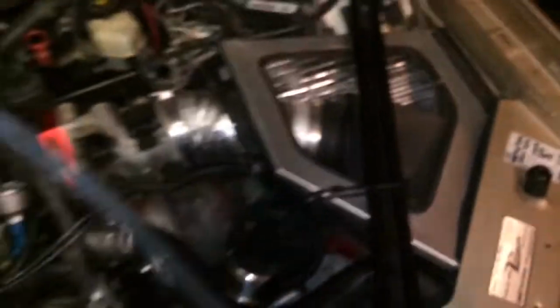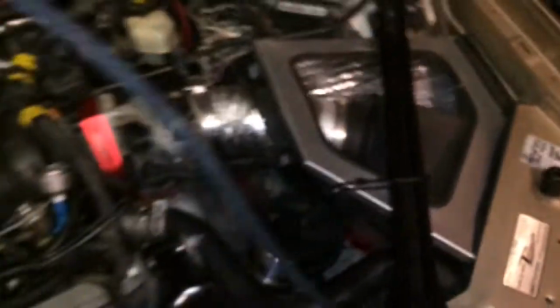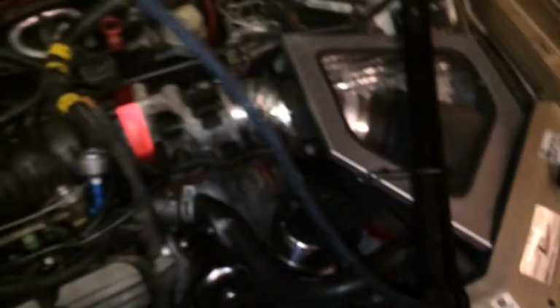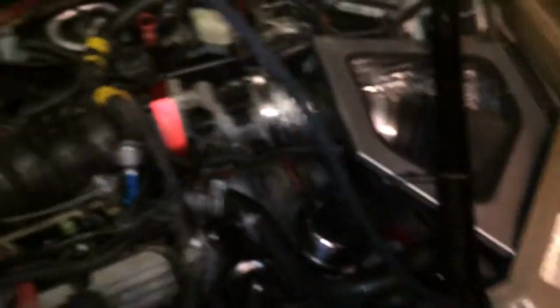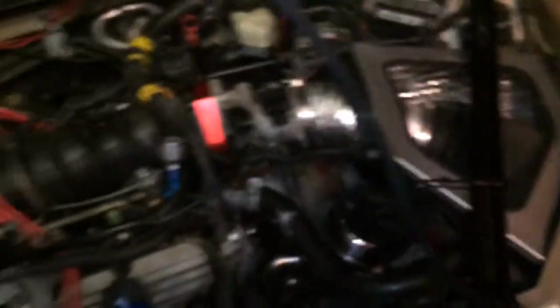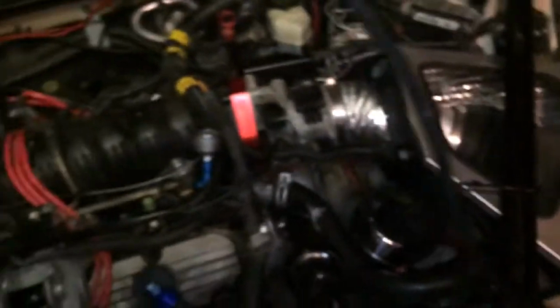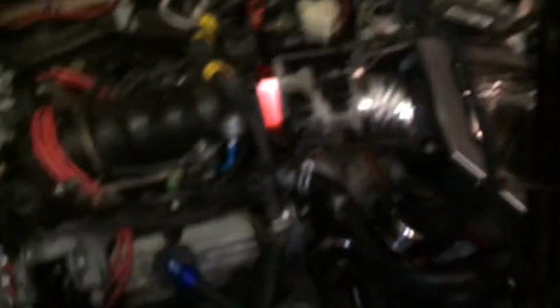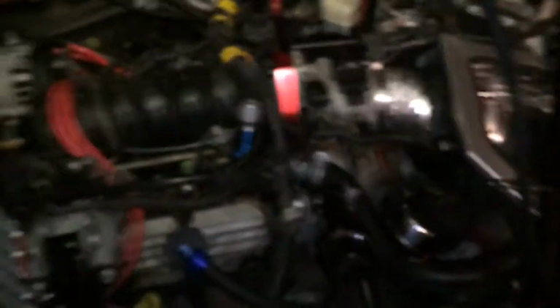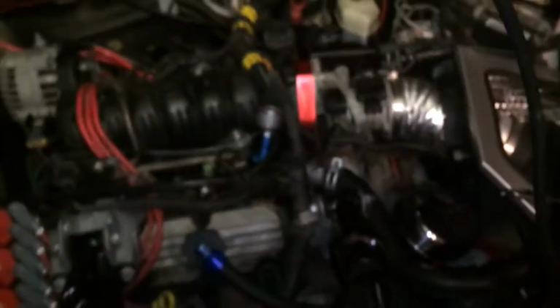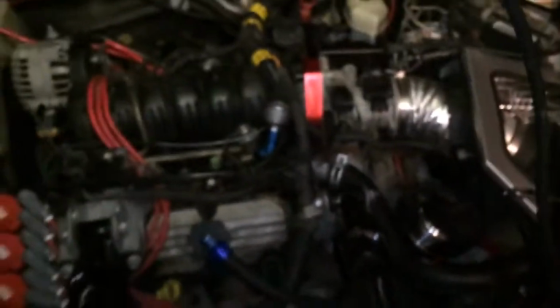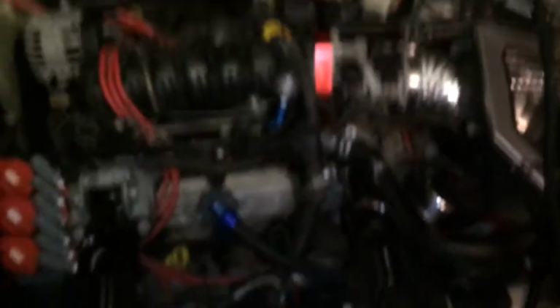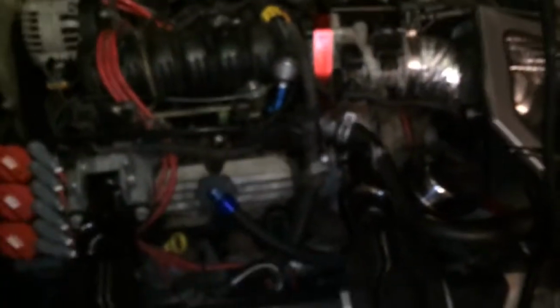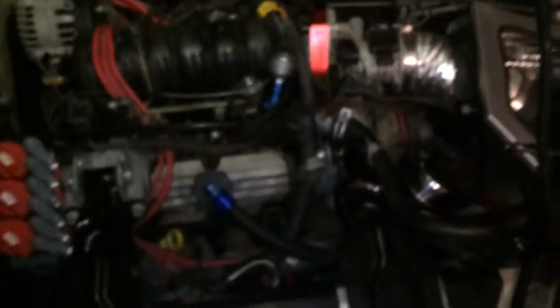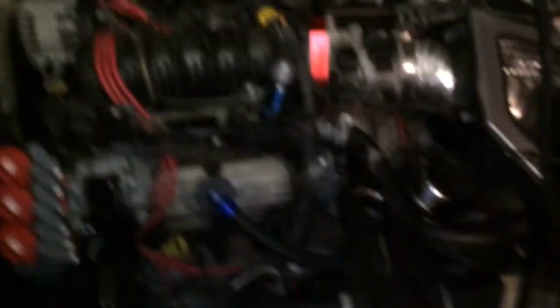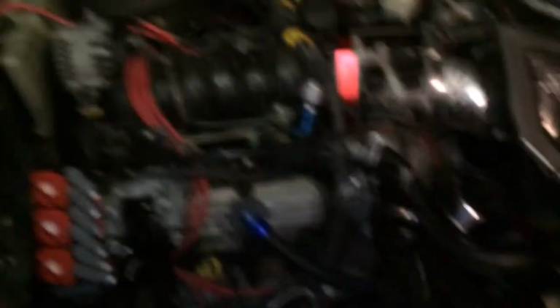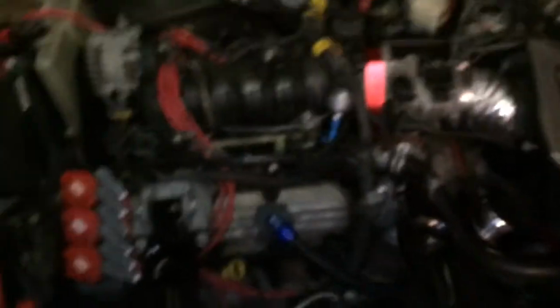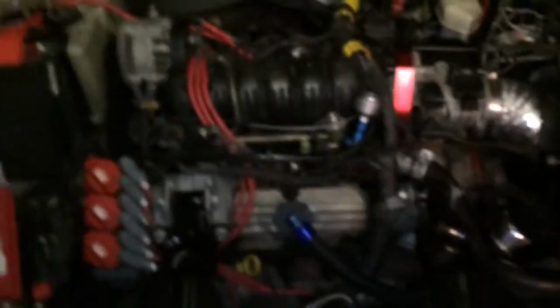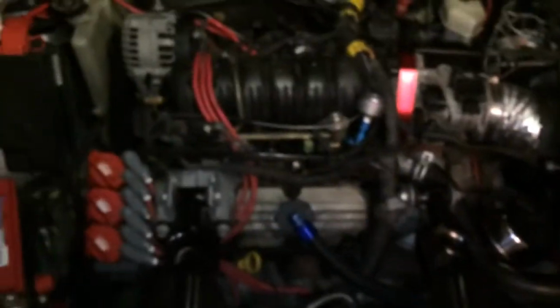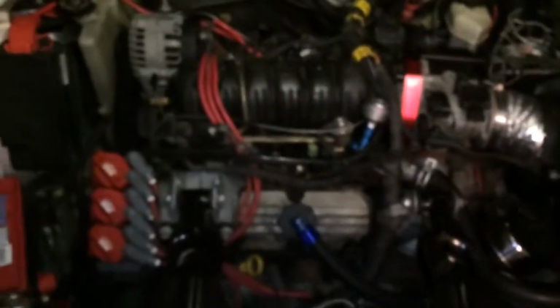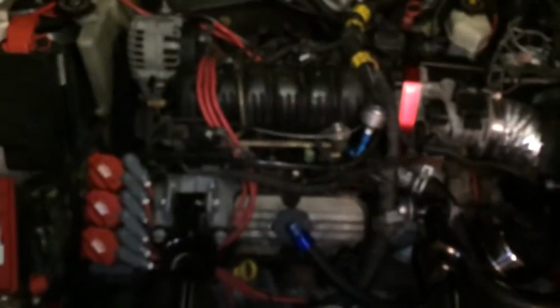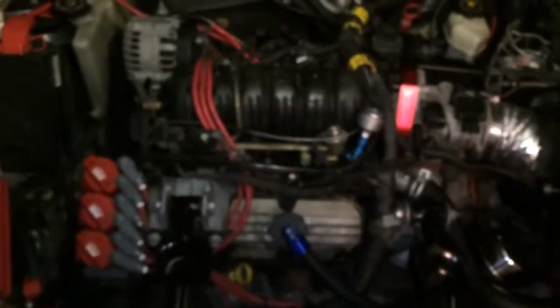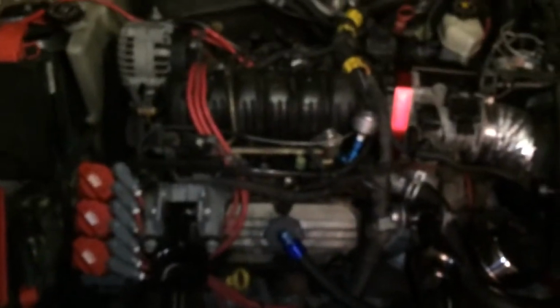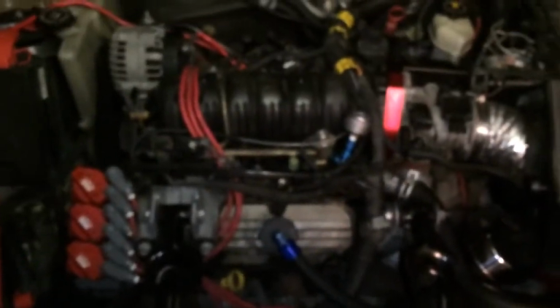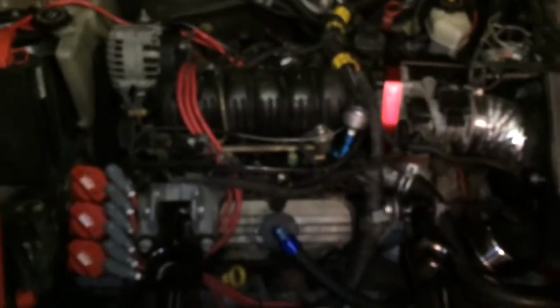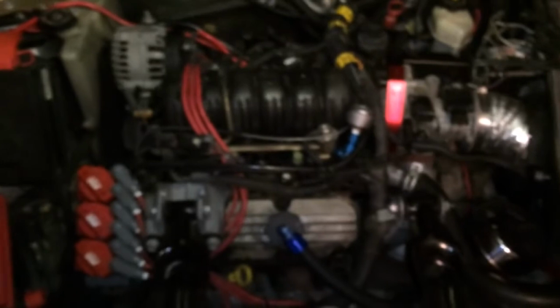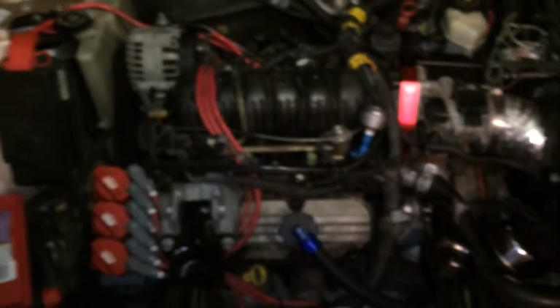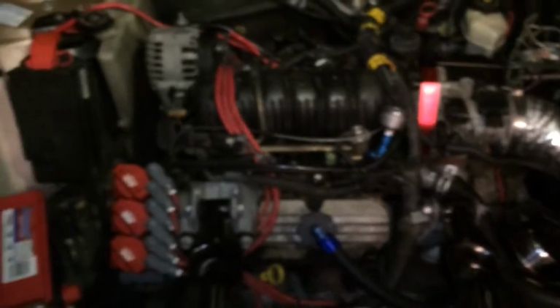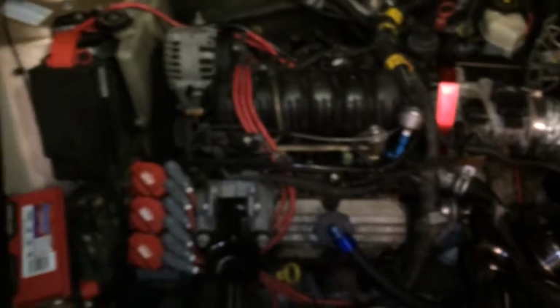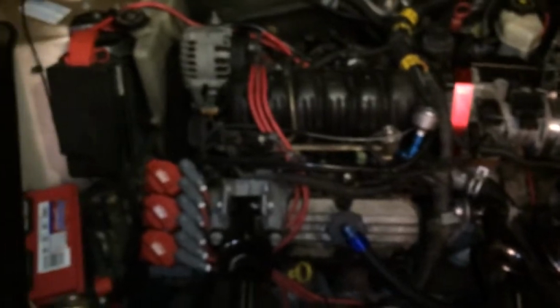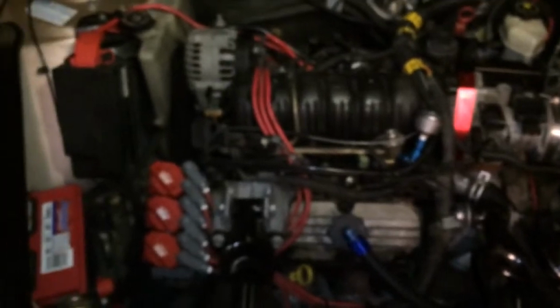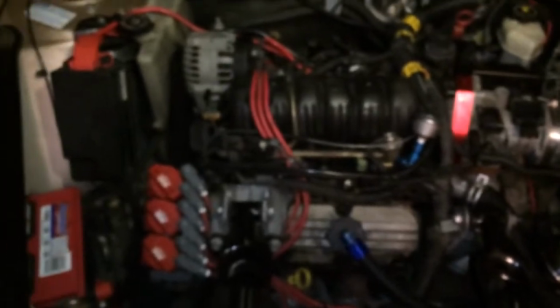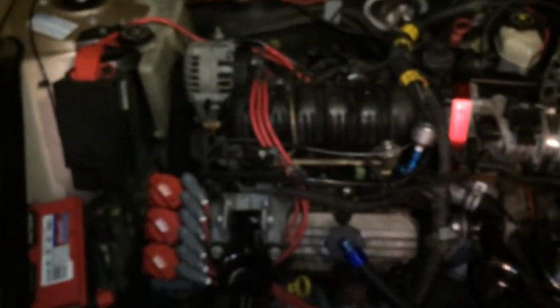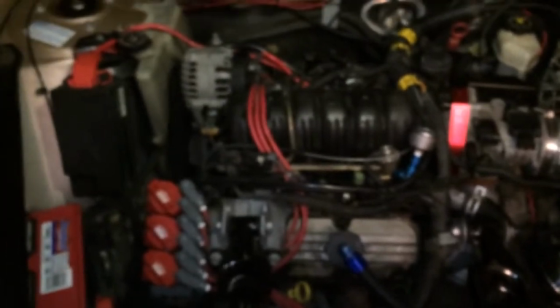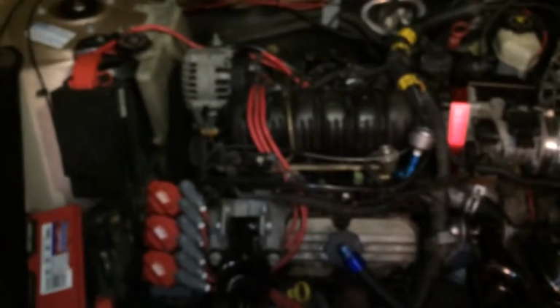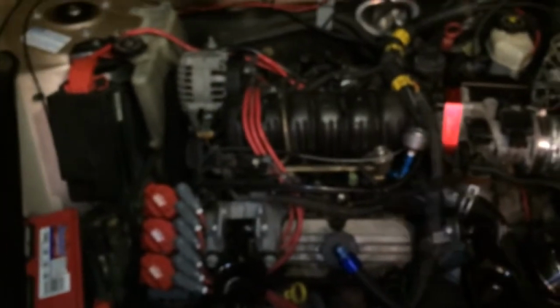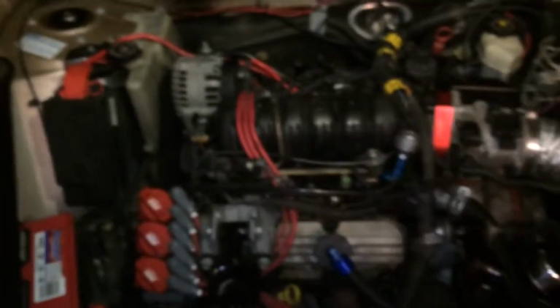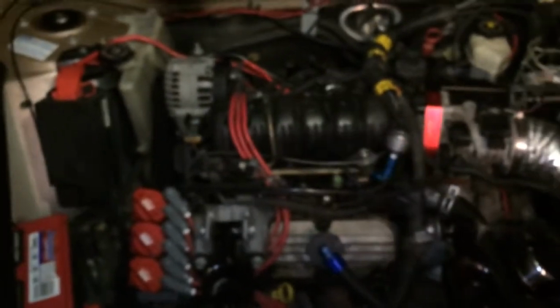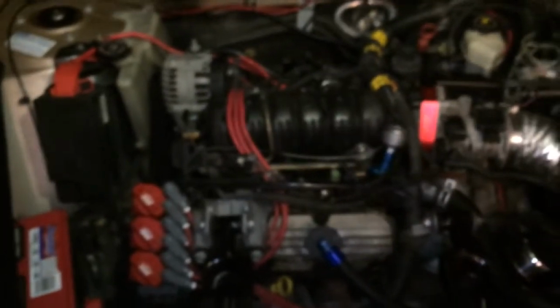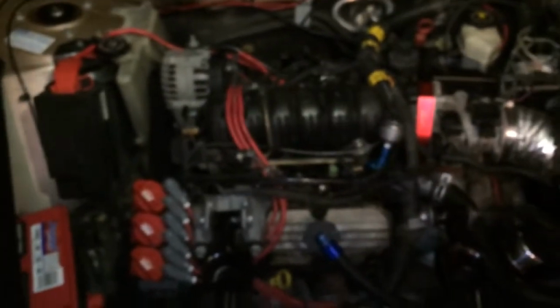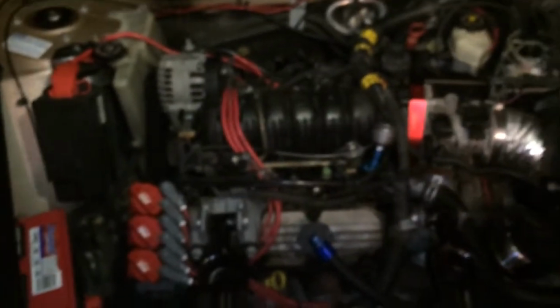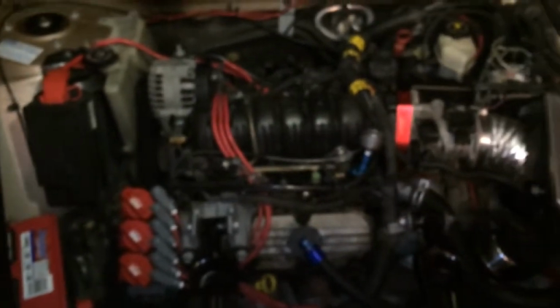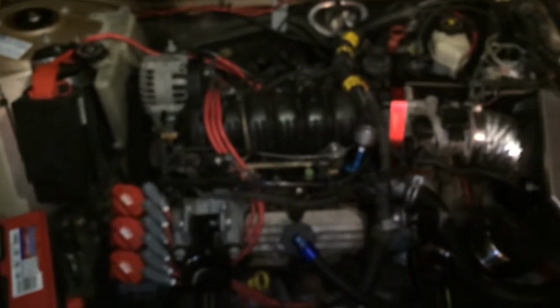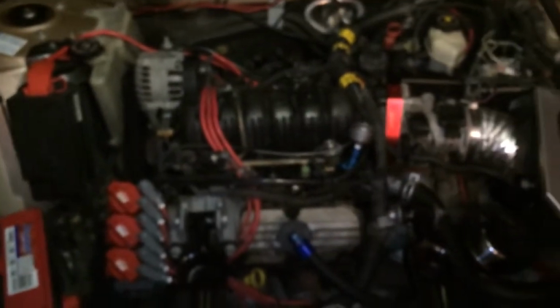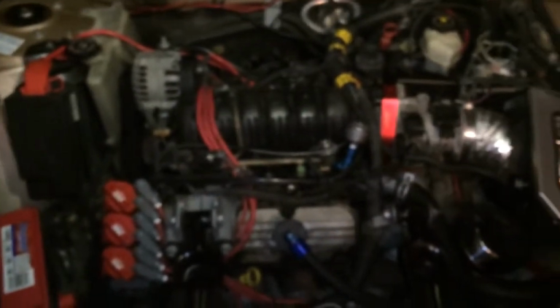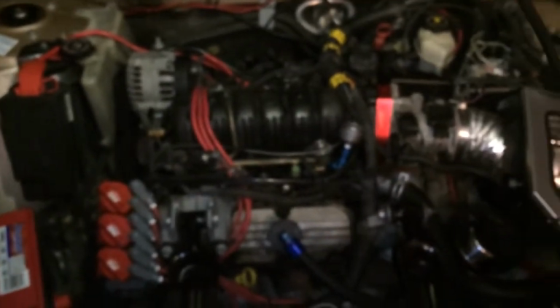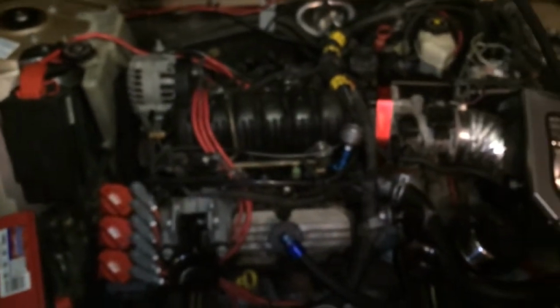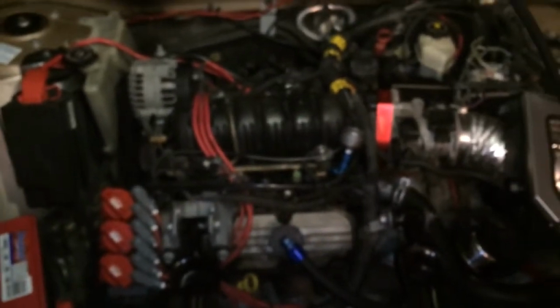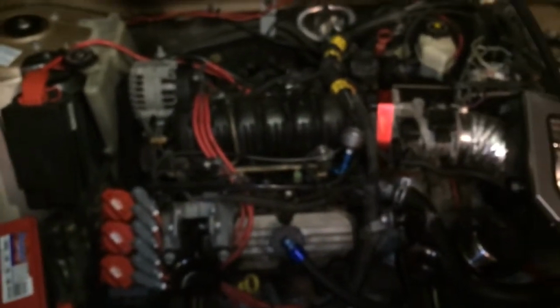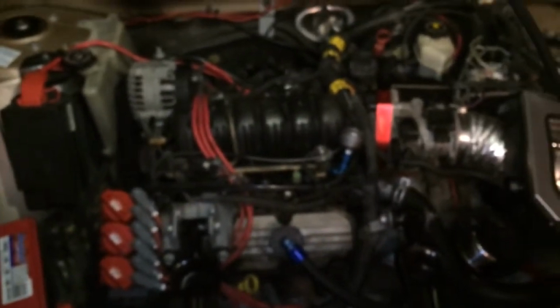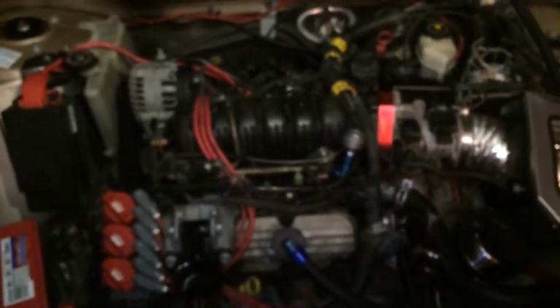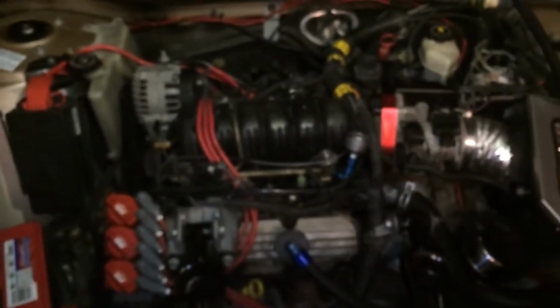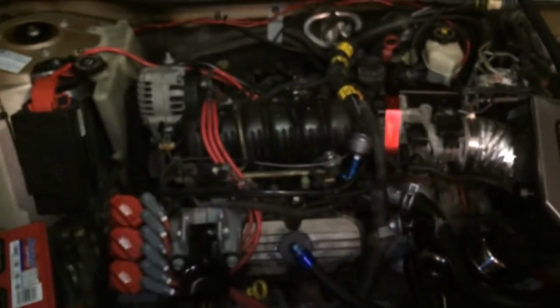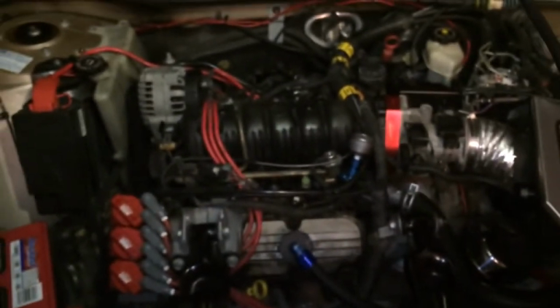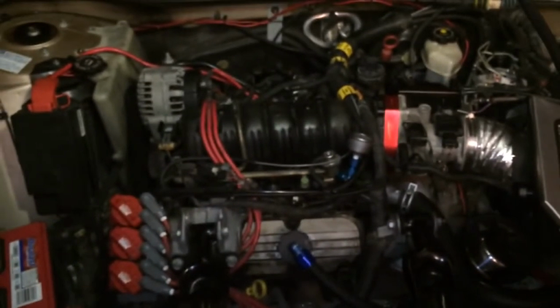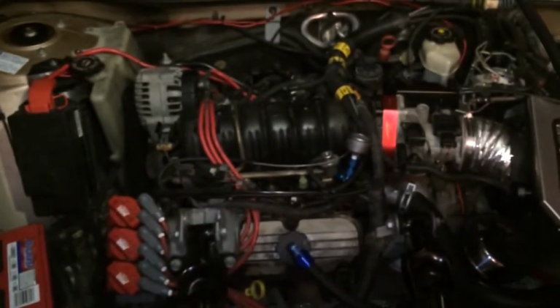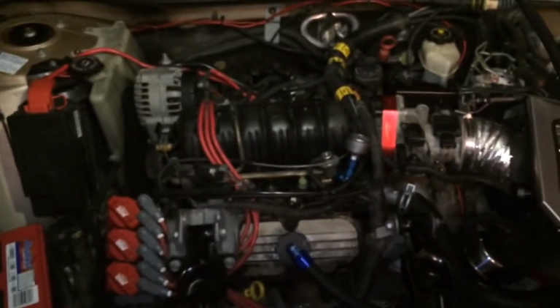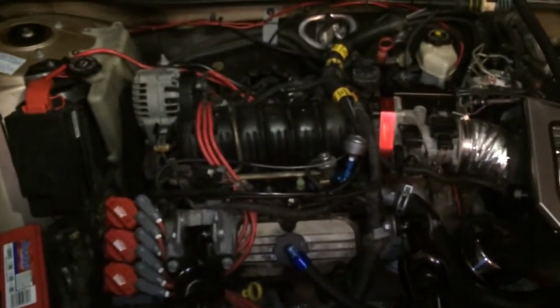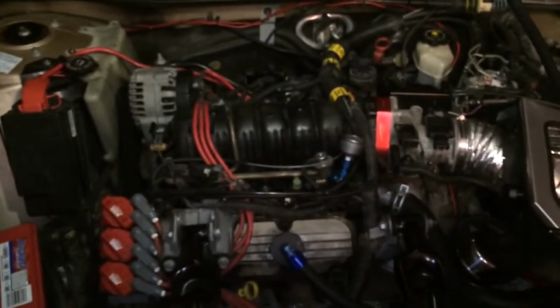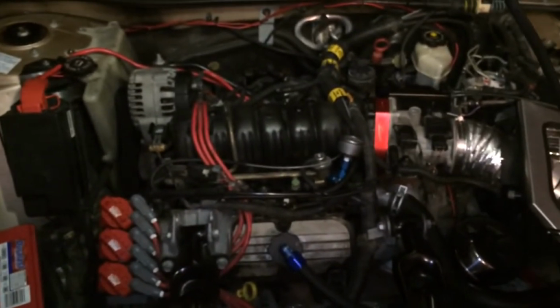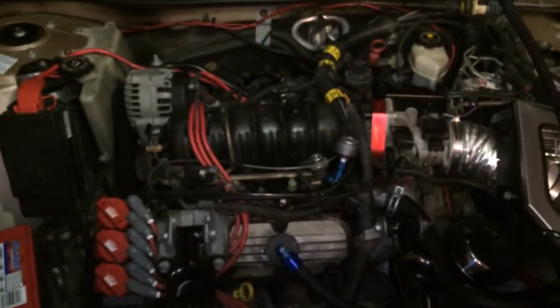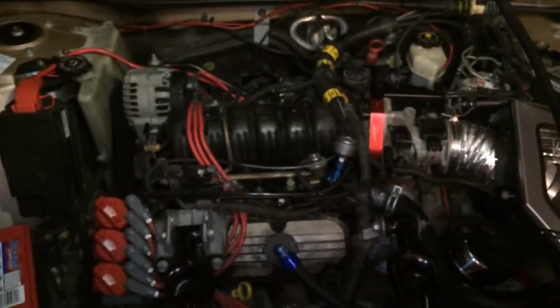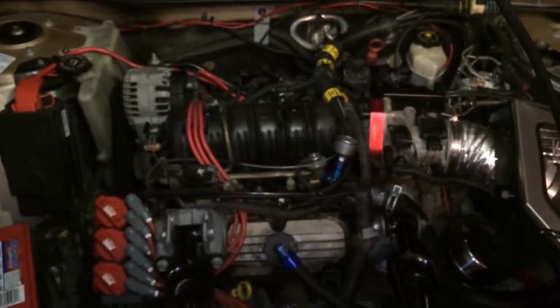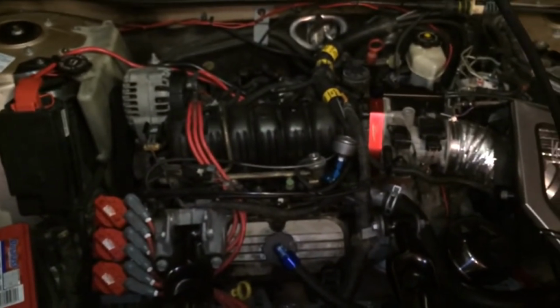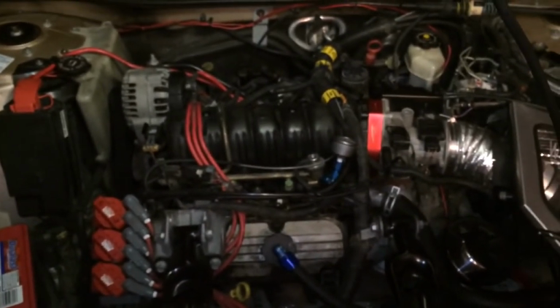A car like this I'll run maybe low 14s, so we'll see what we can do with the extra 20 horsepower.